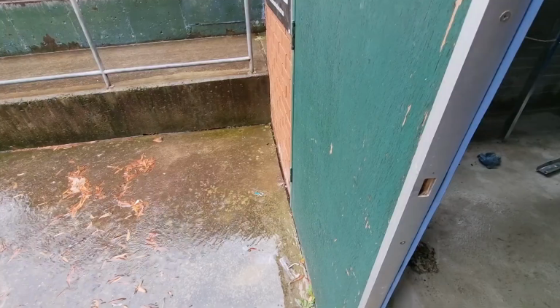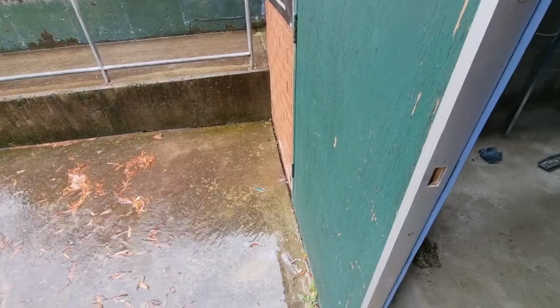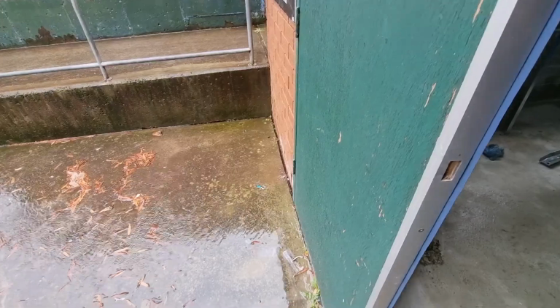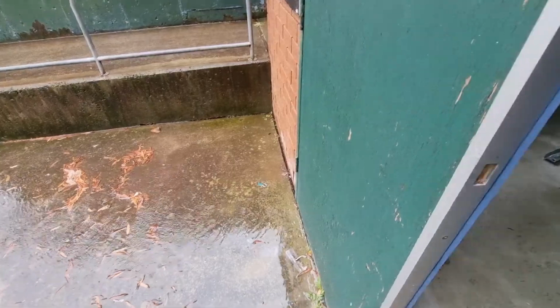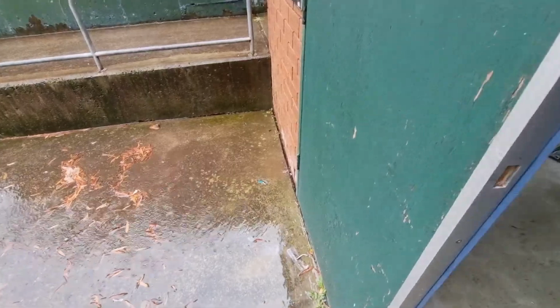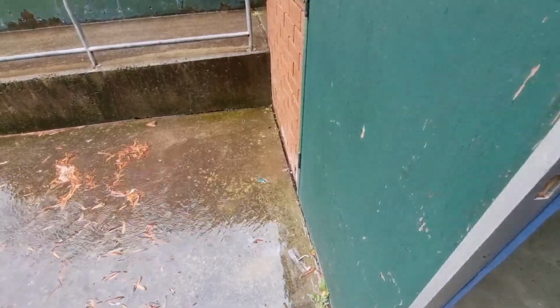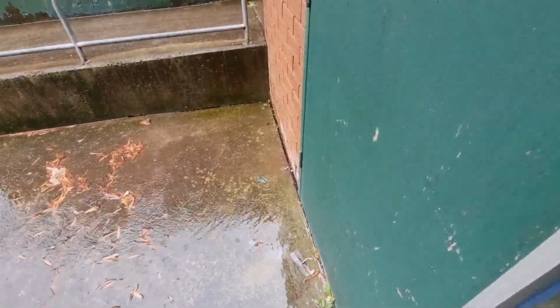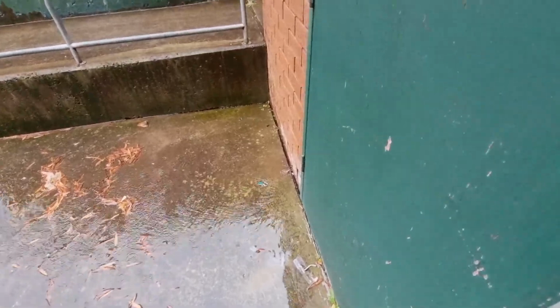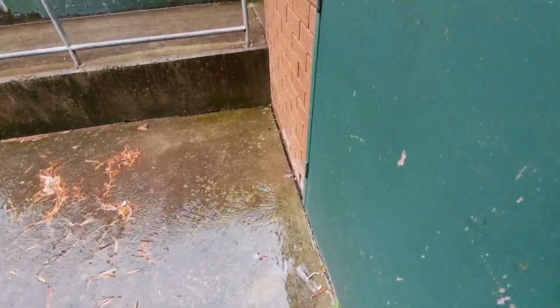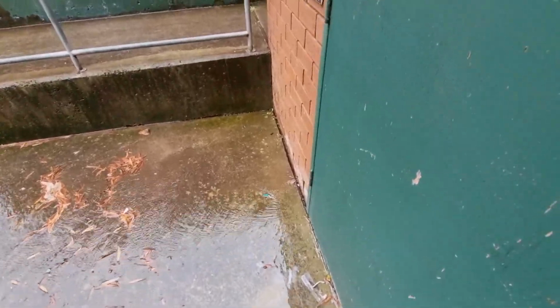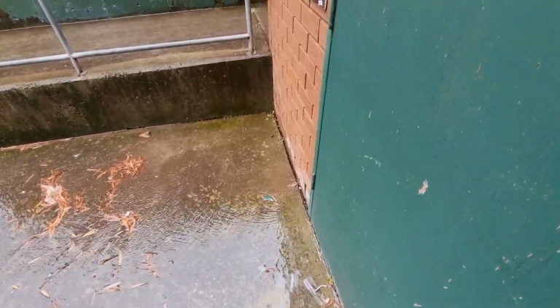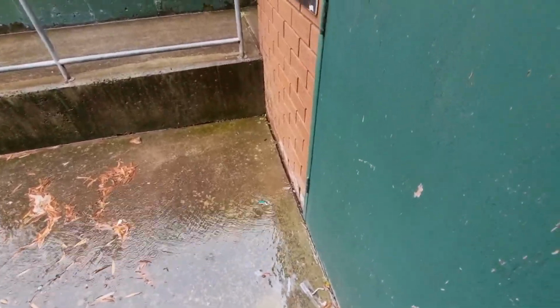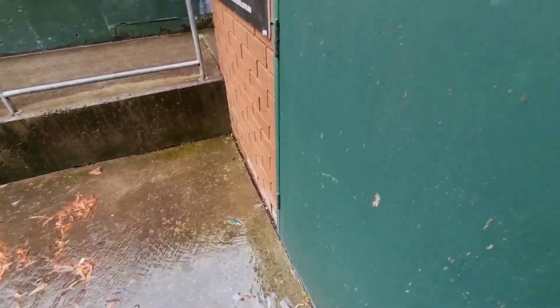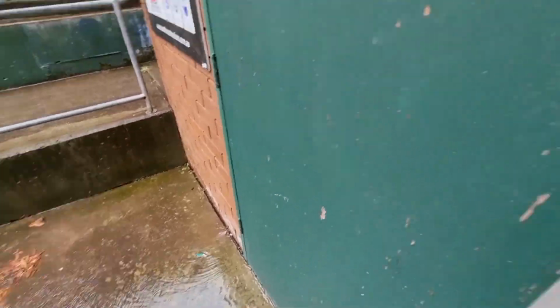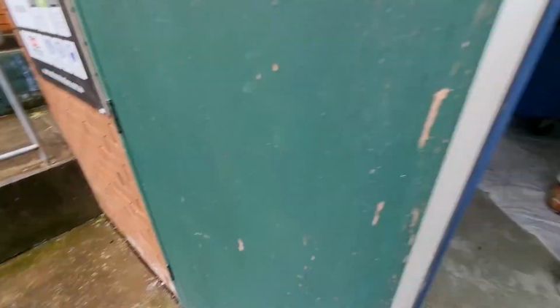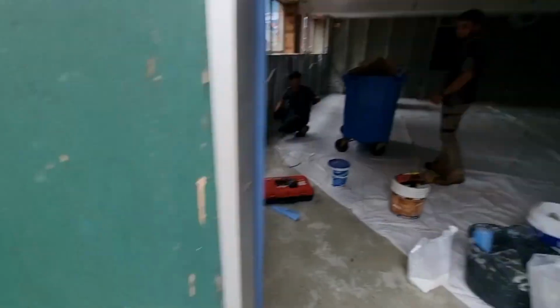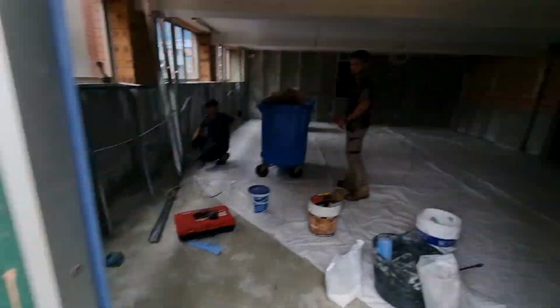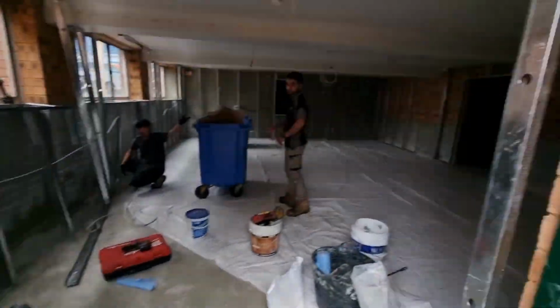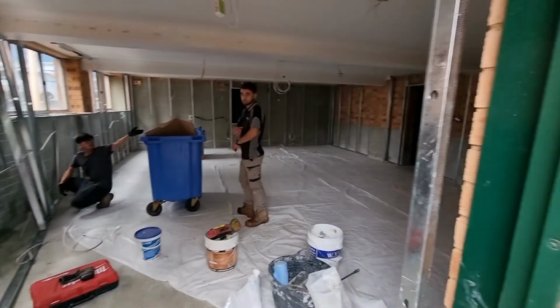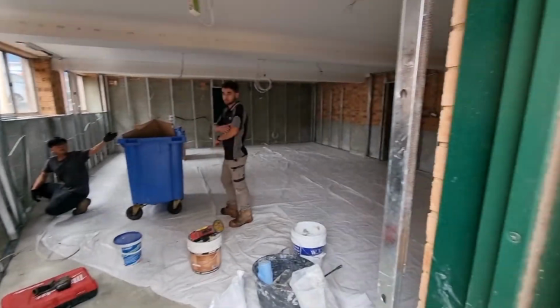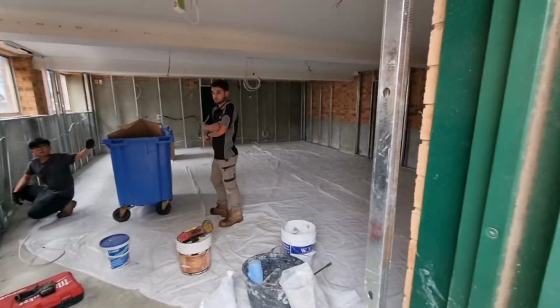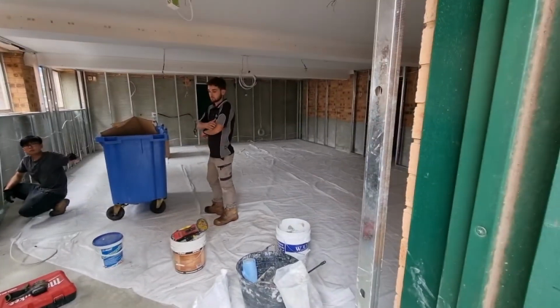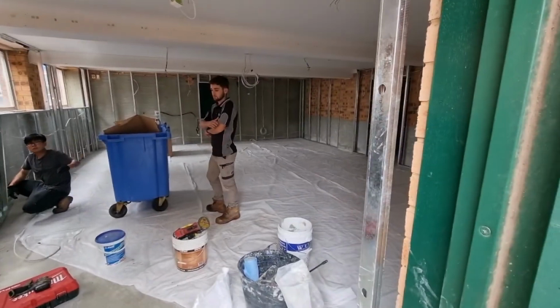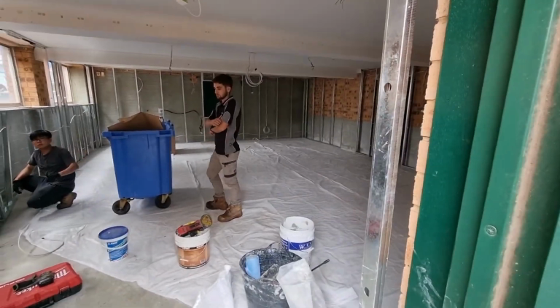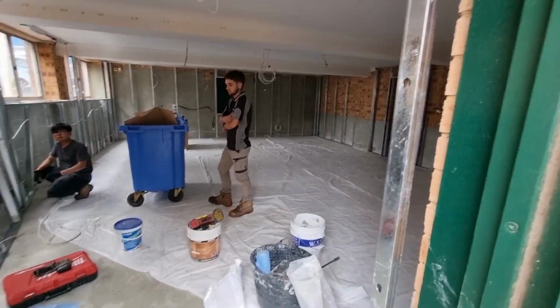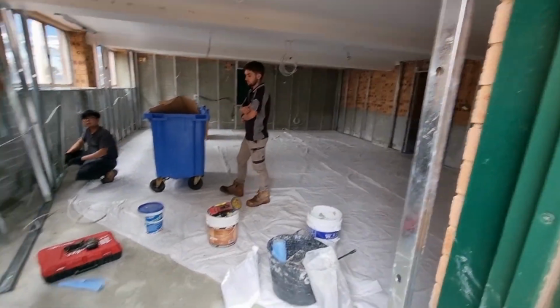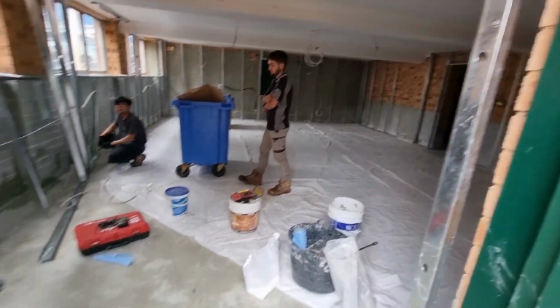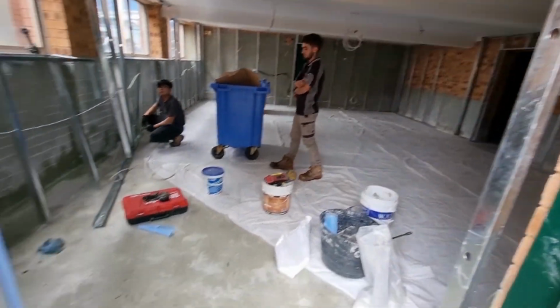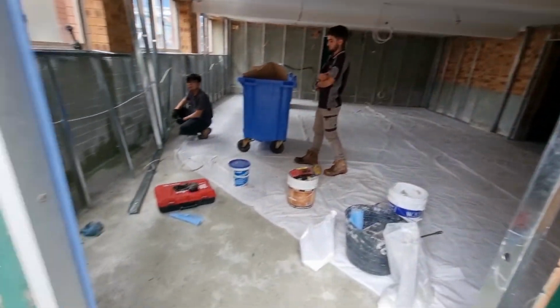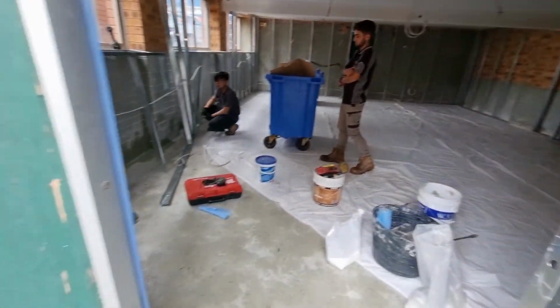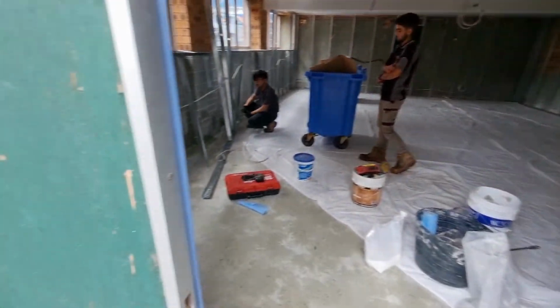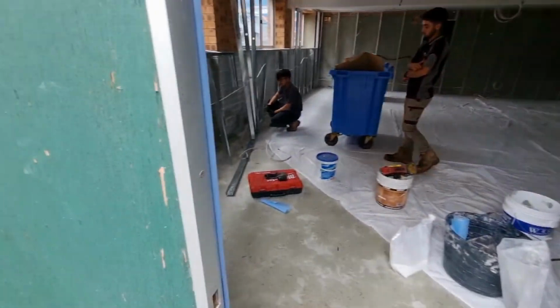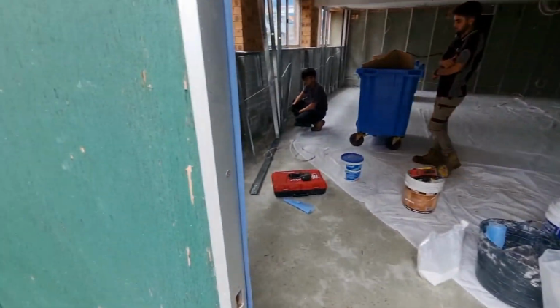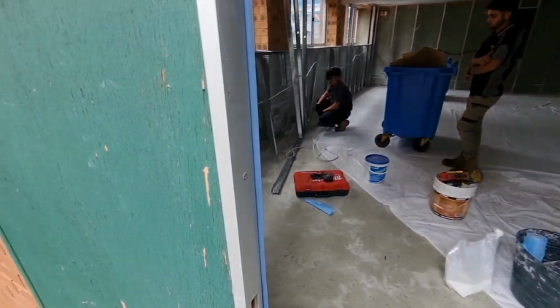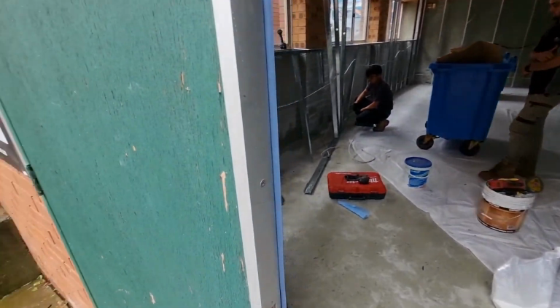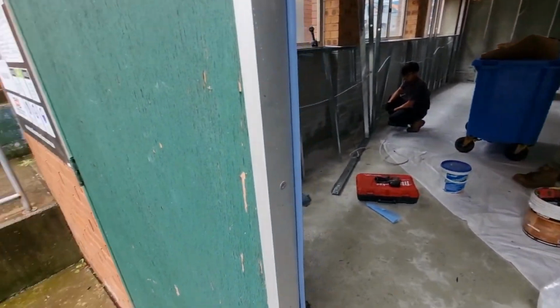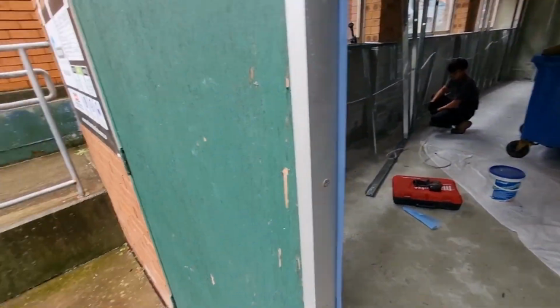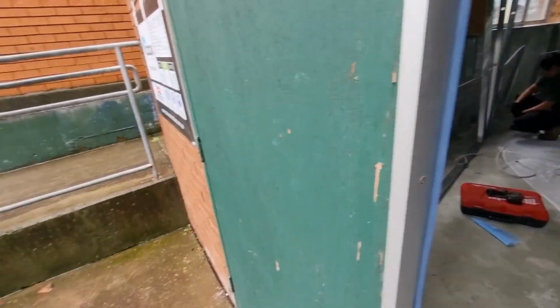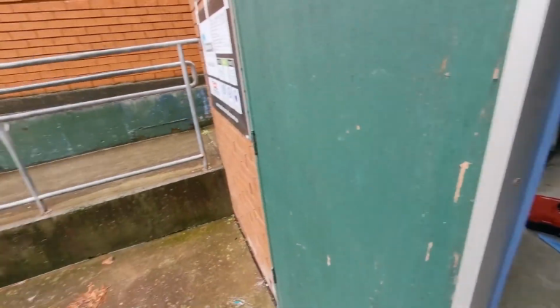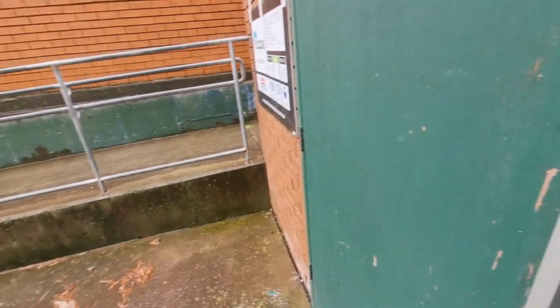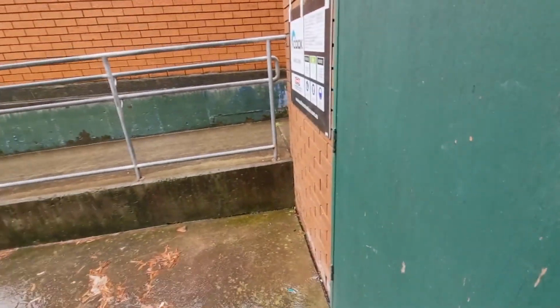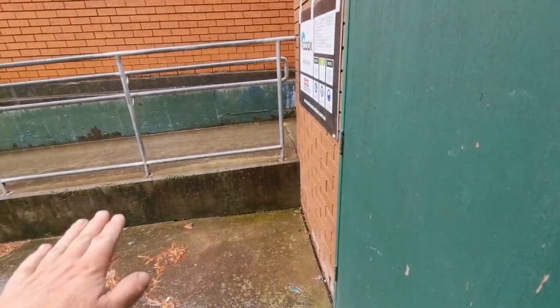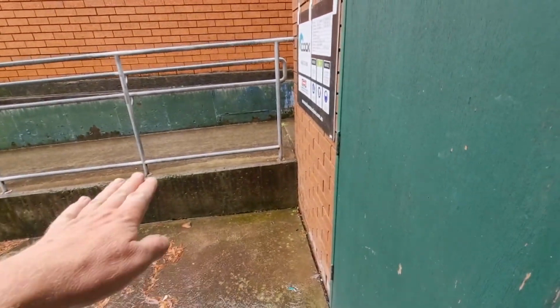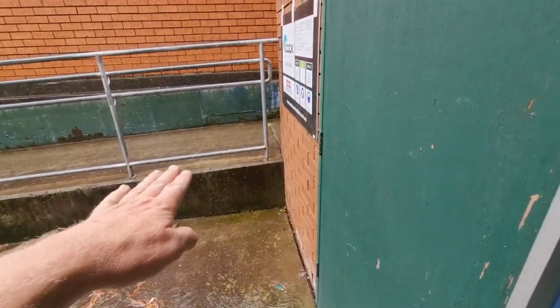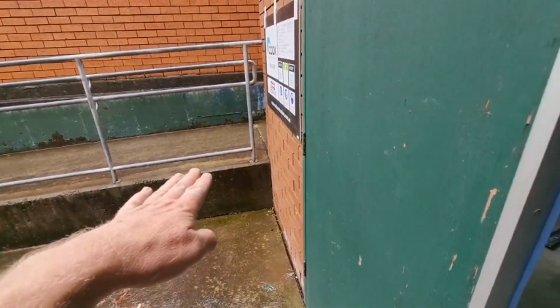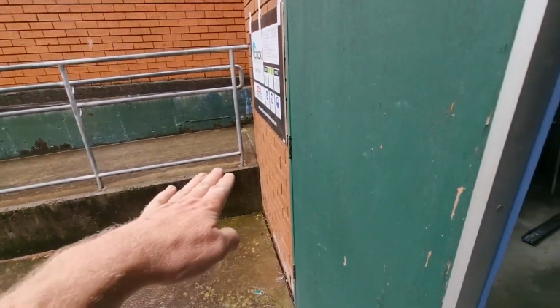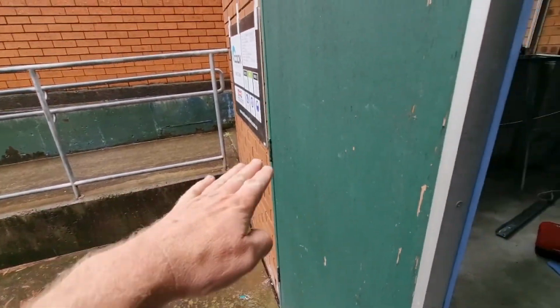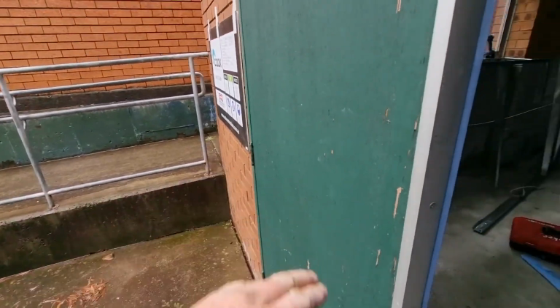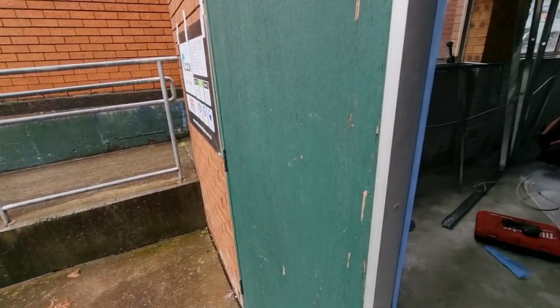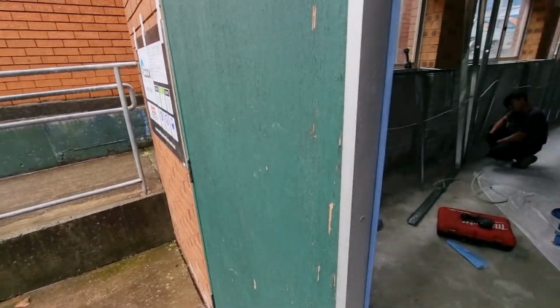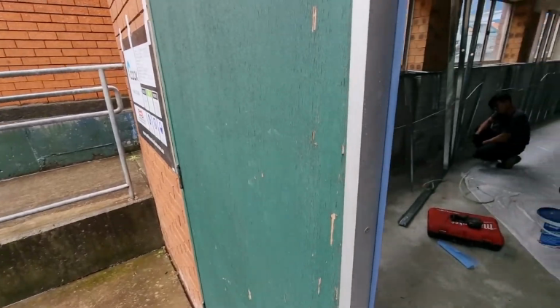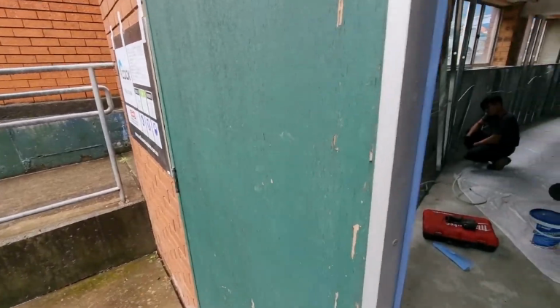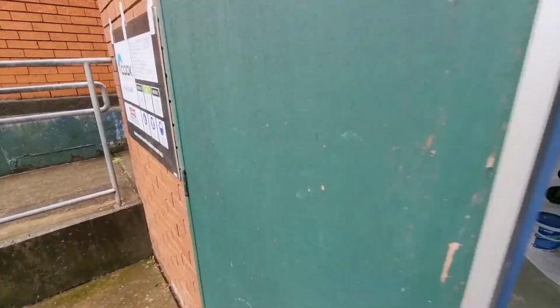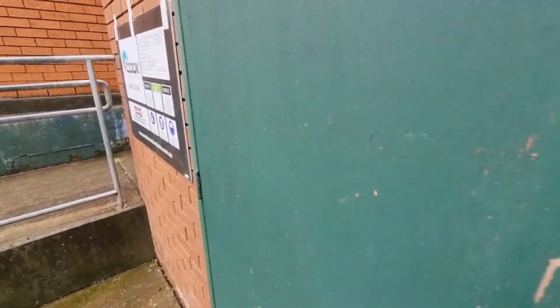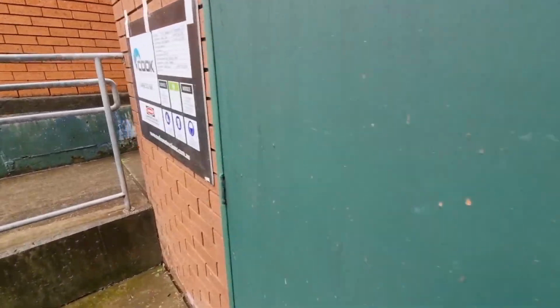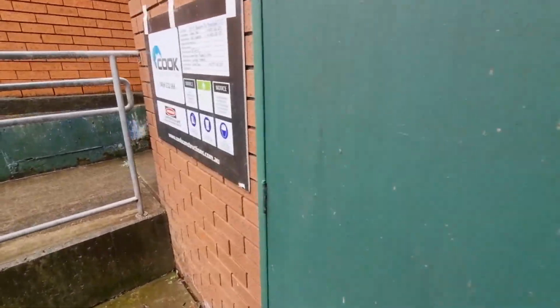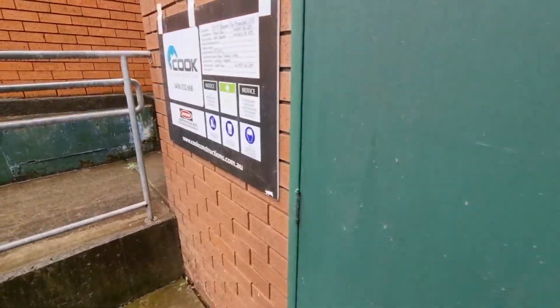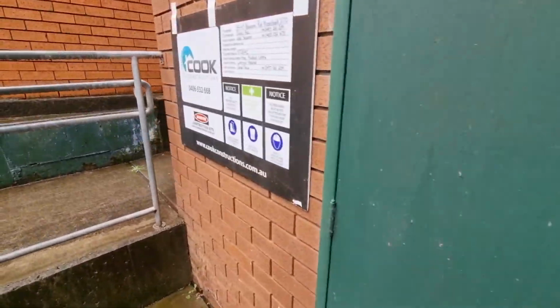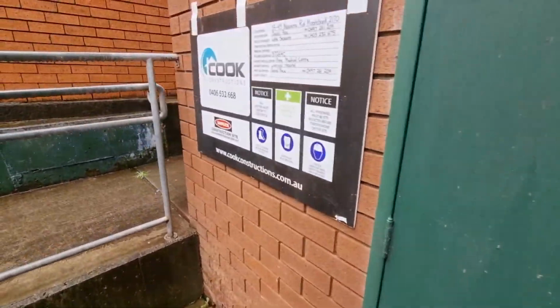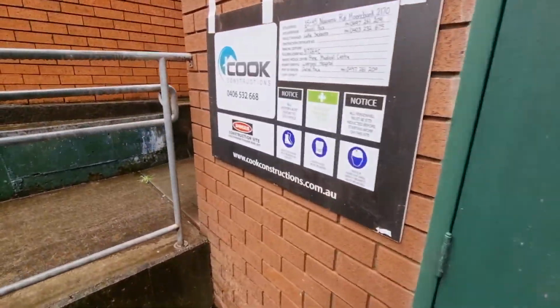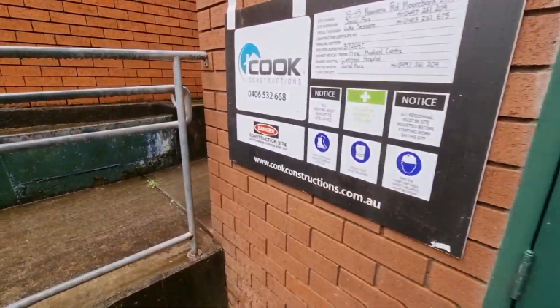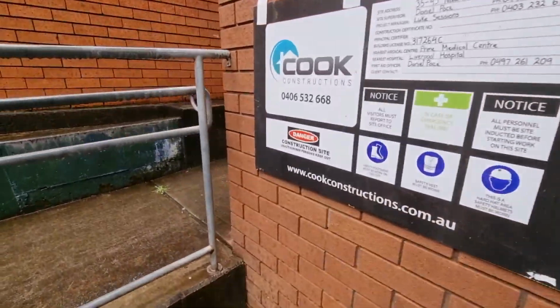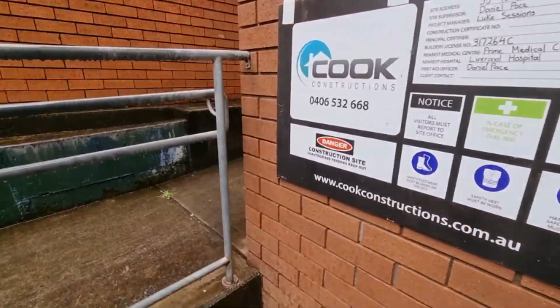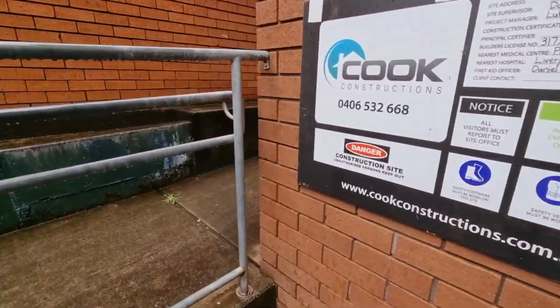Just here at a job in Moorbank. It's a school. So this is a basement area. These stairs got the side here as you can see.